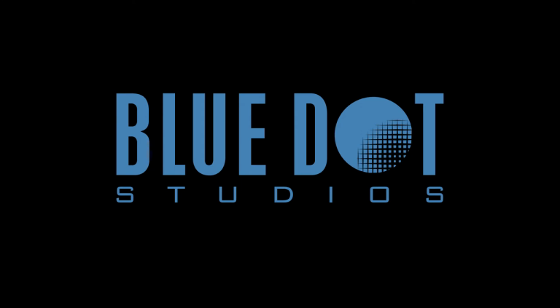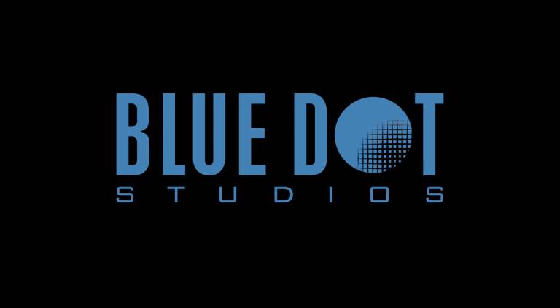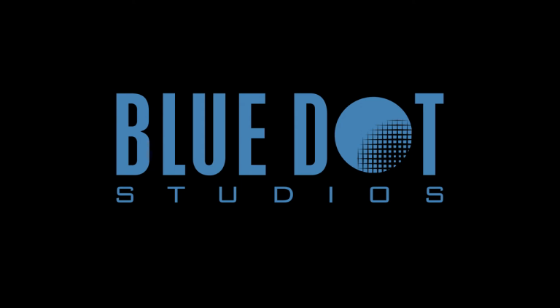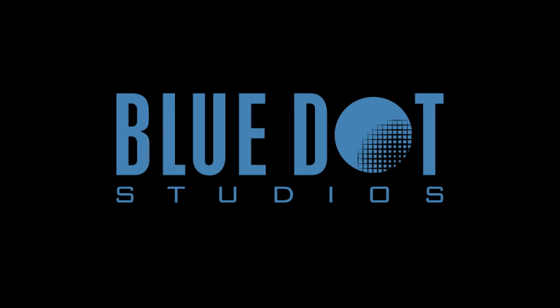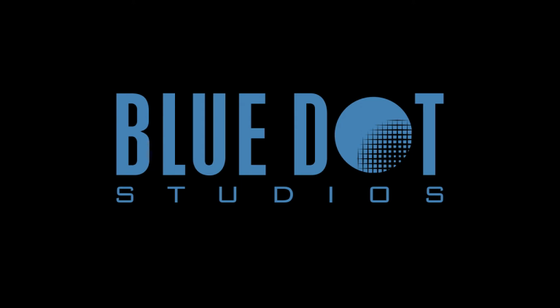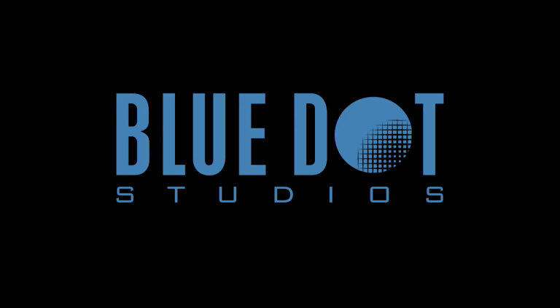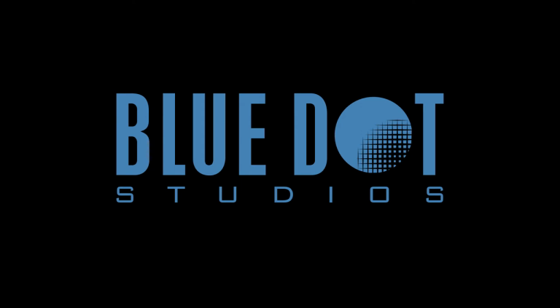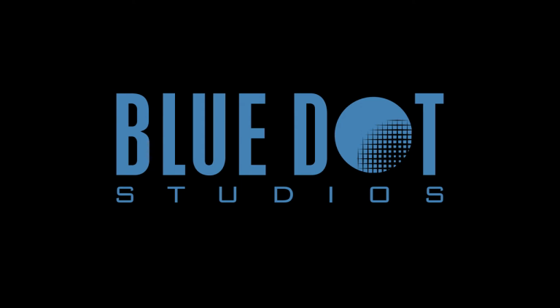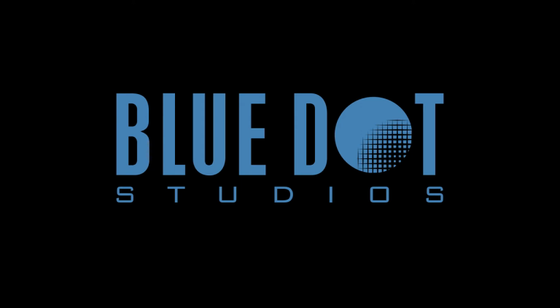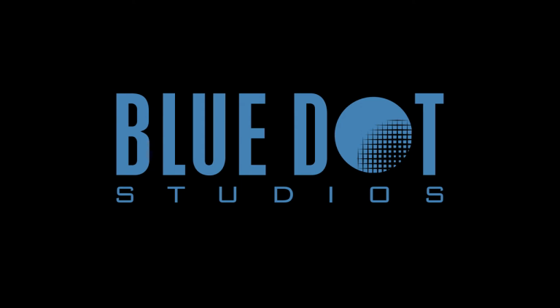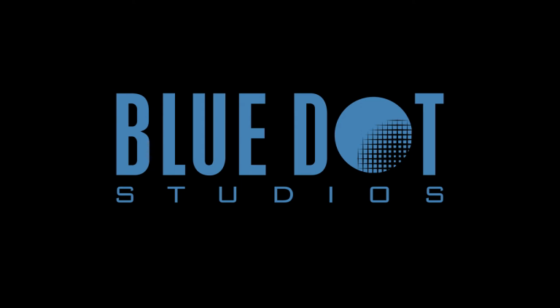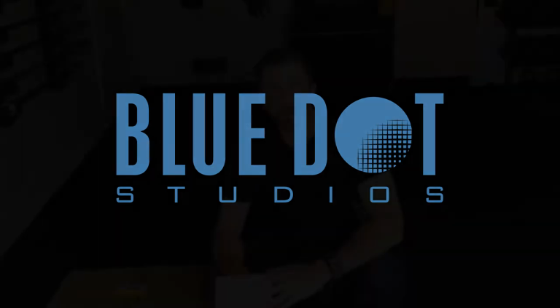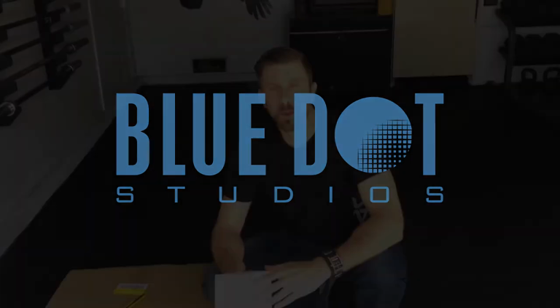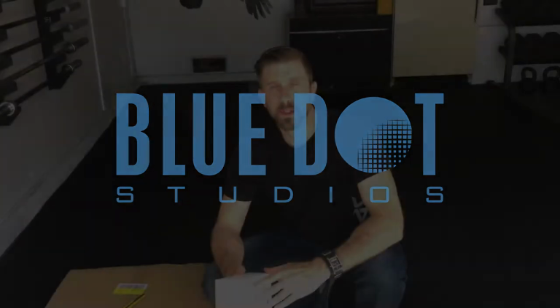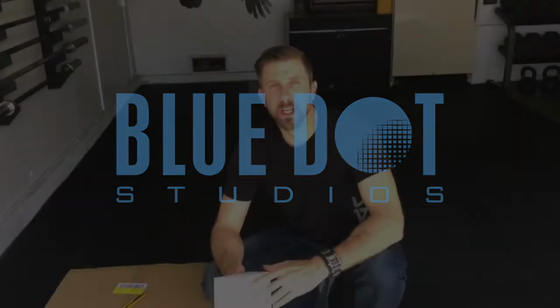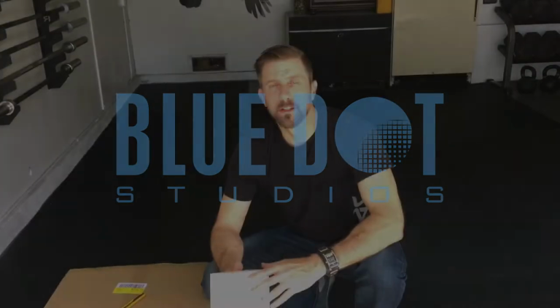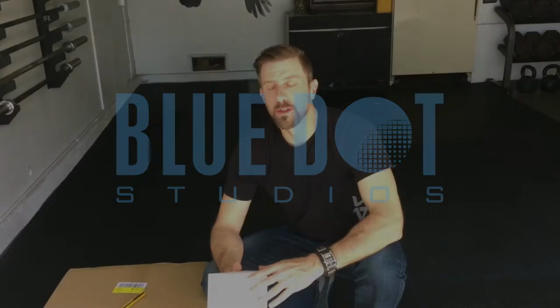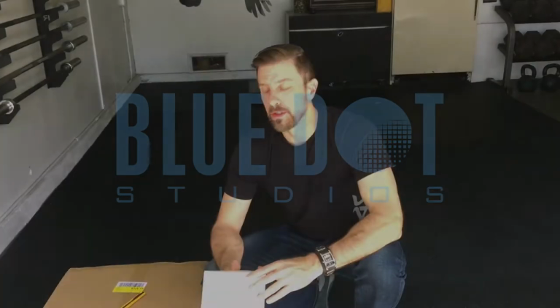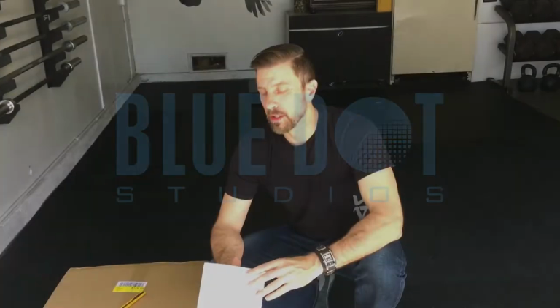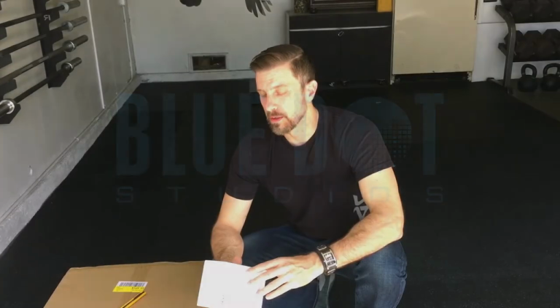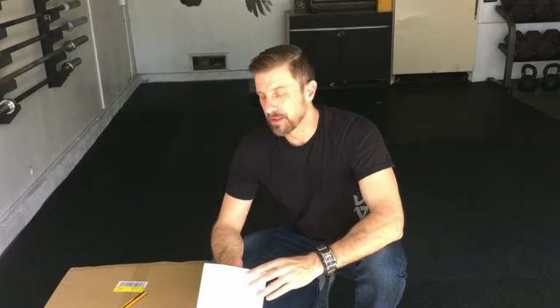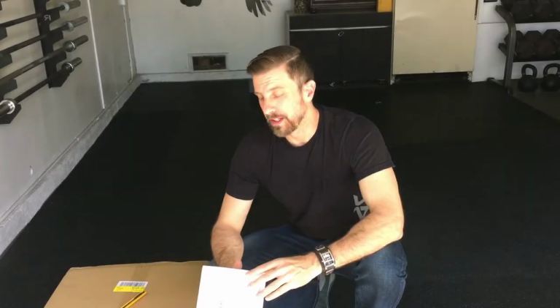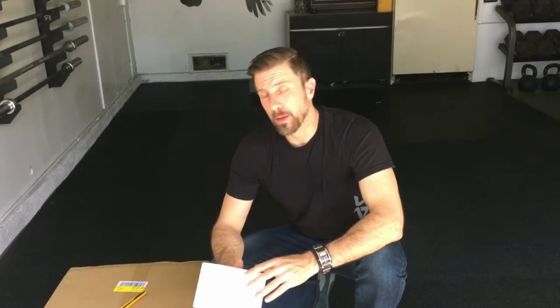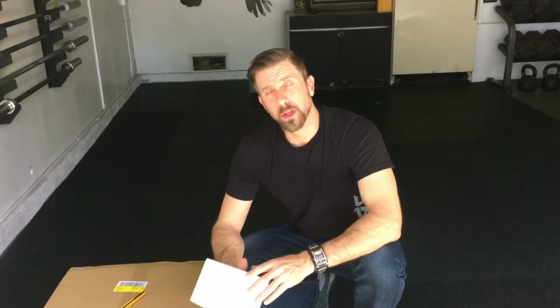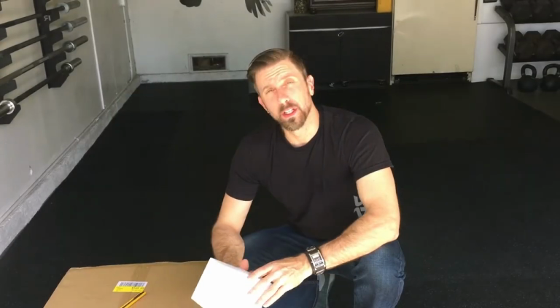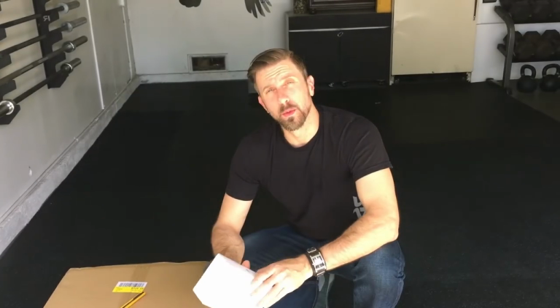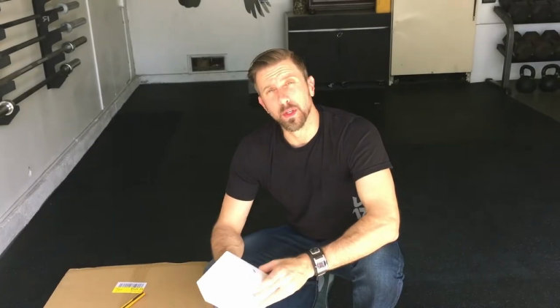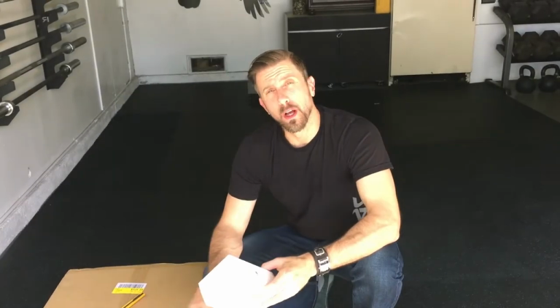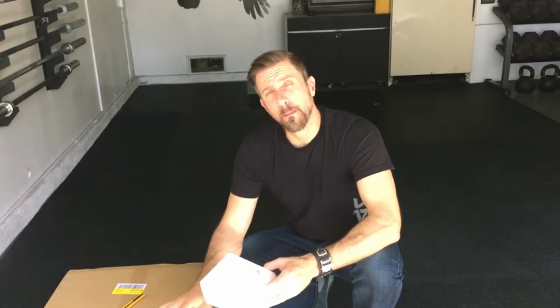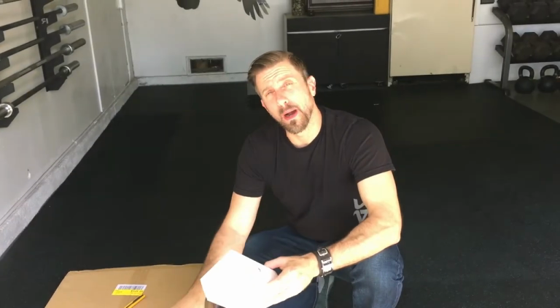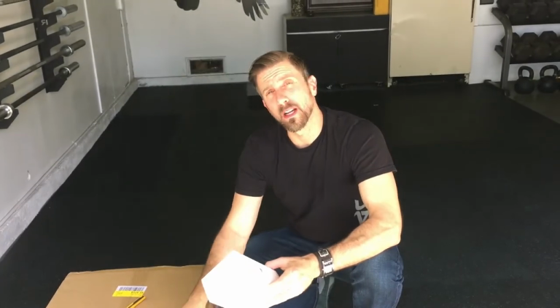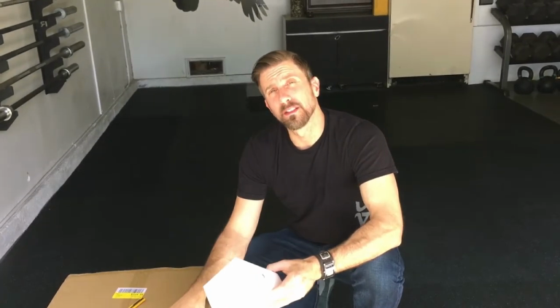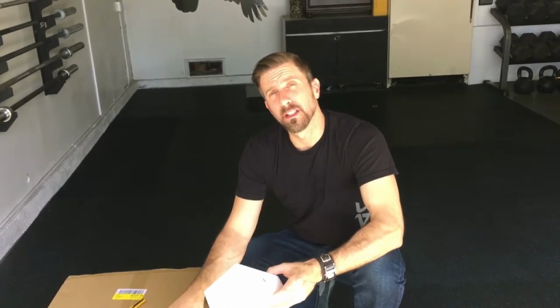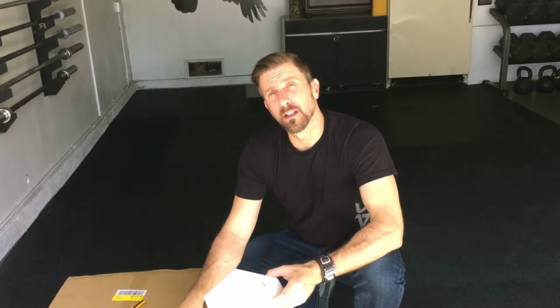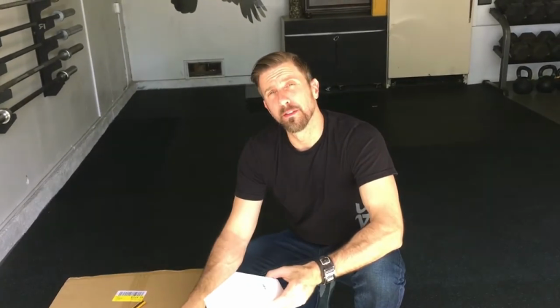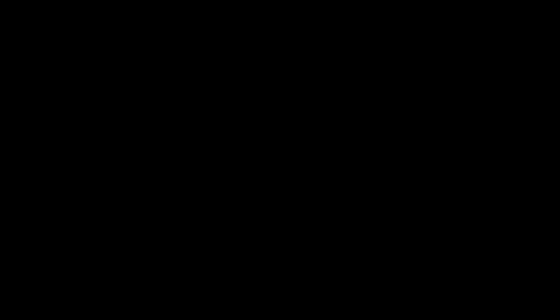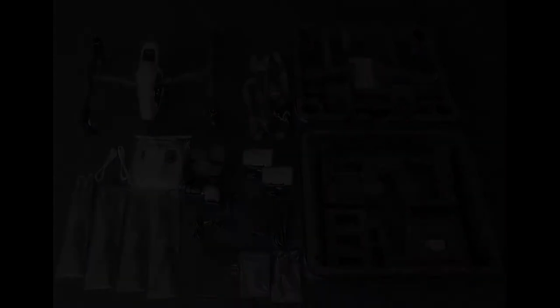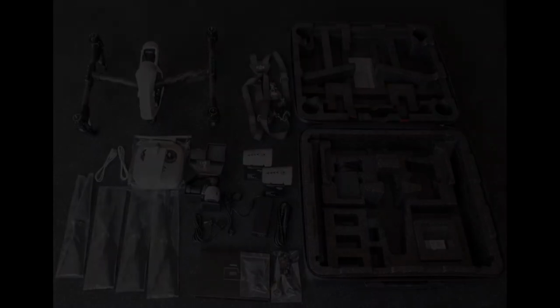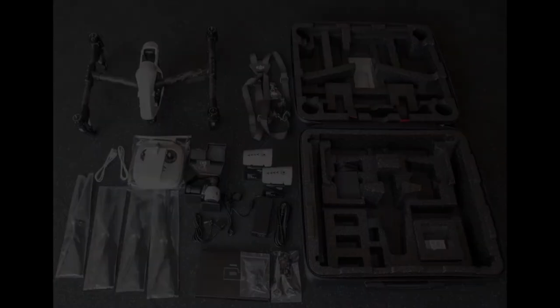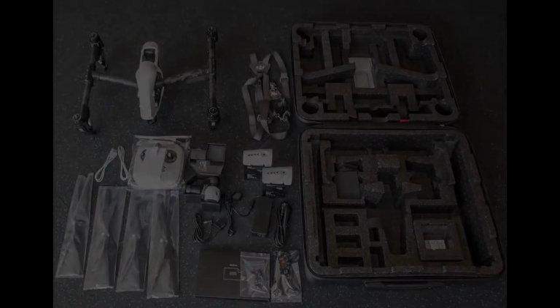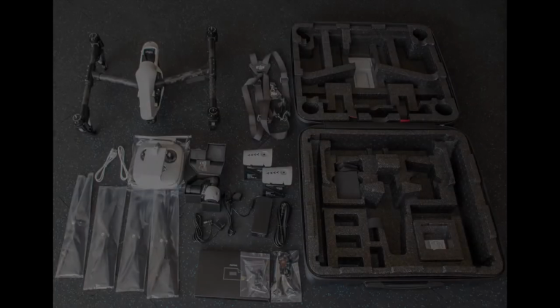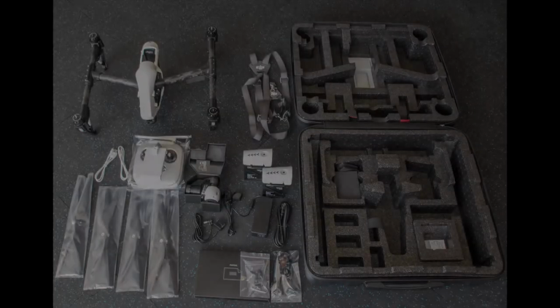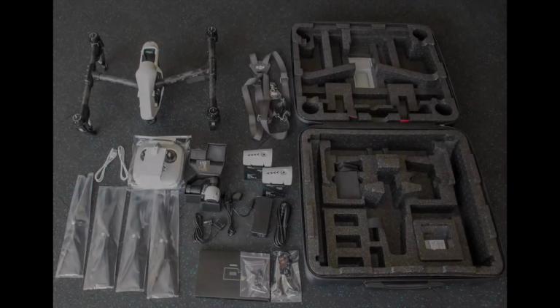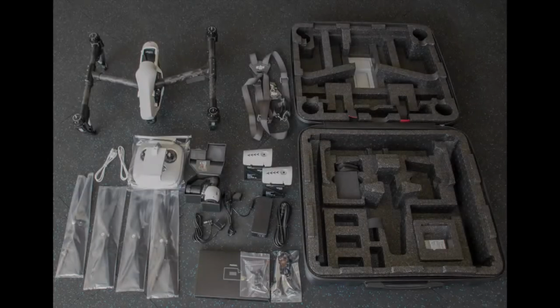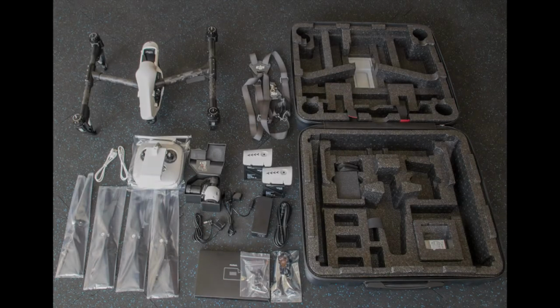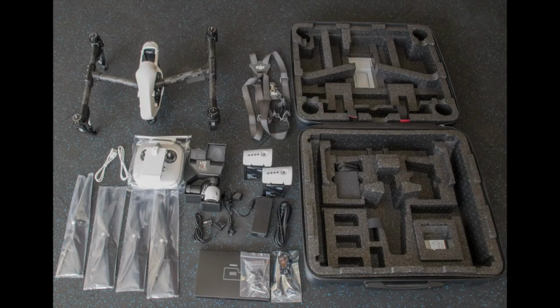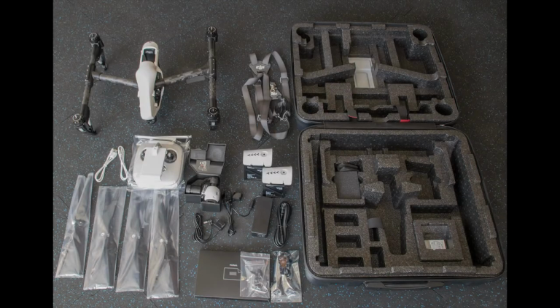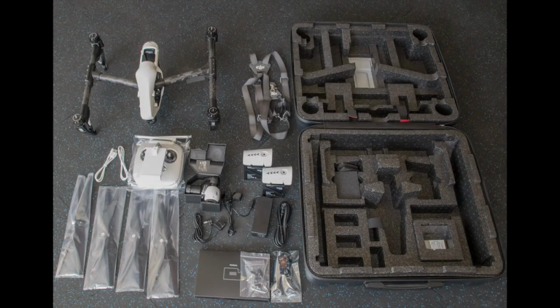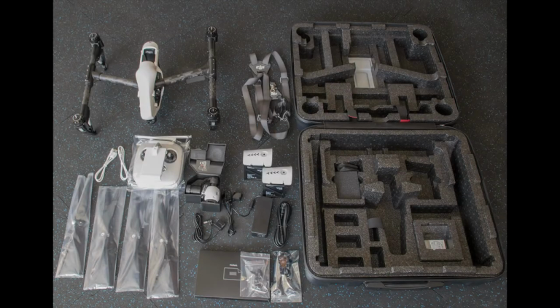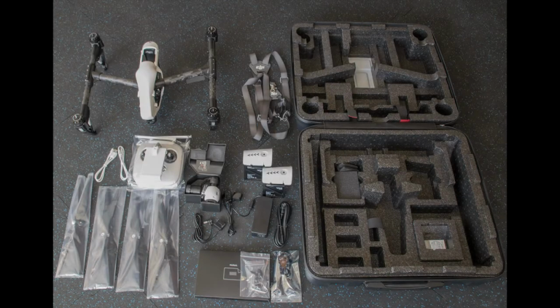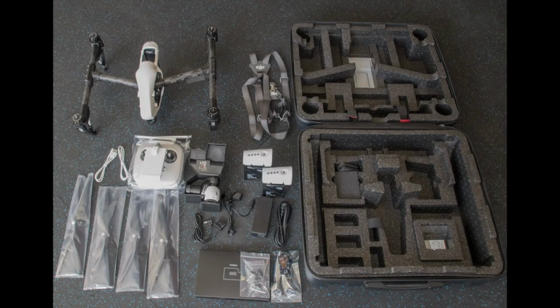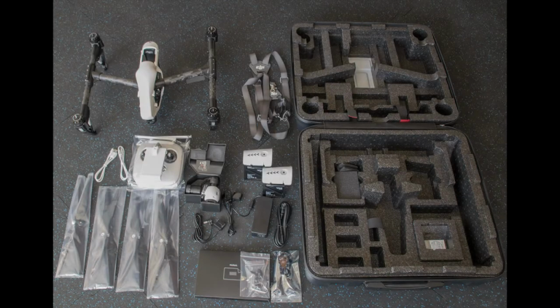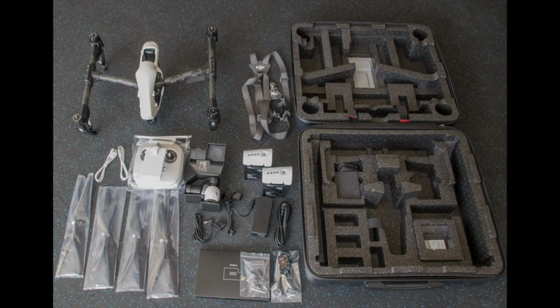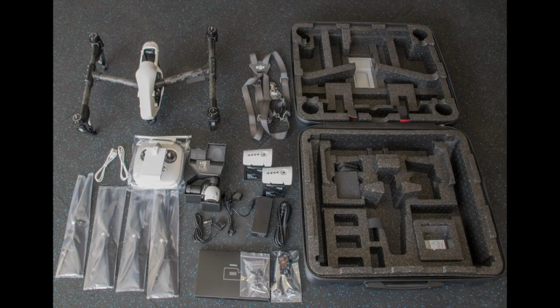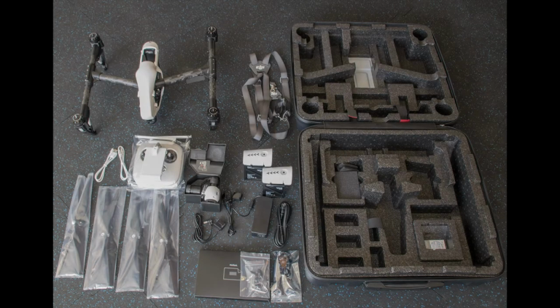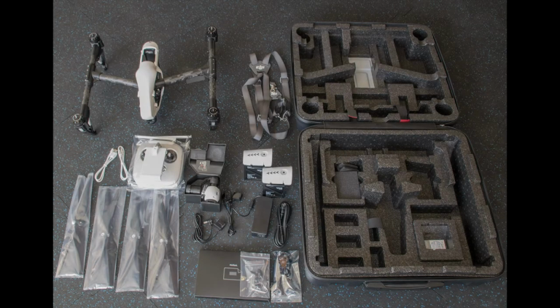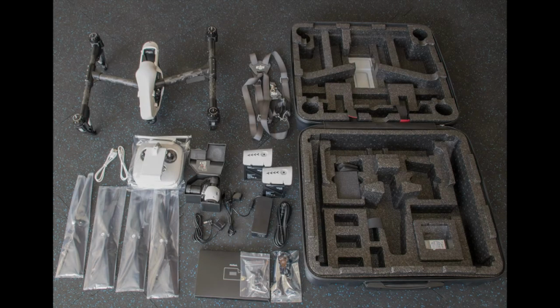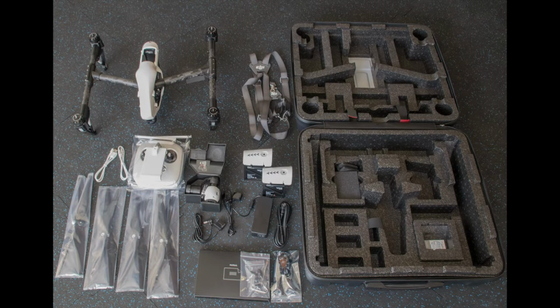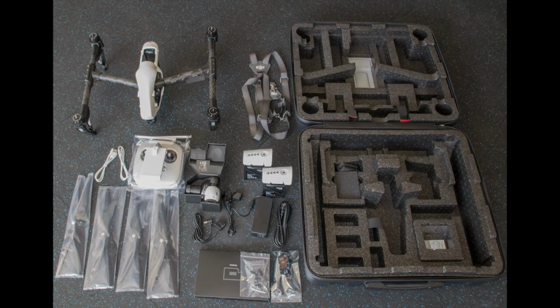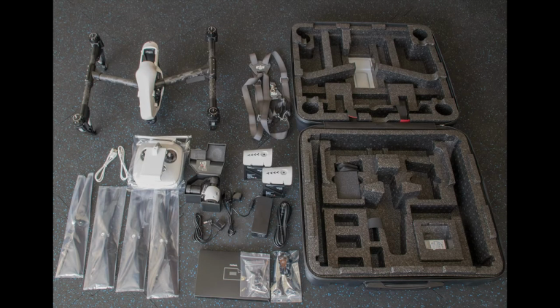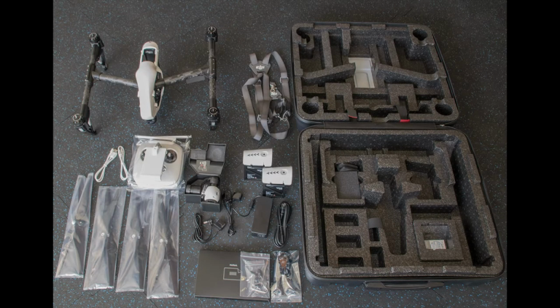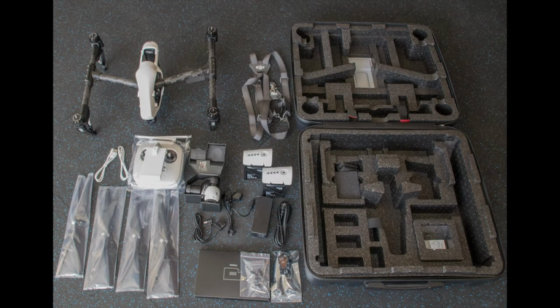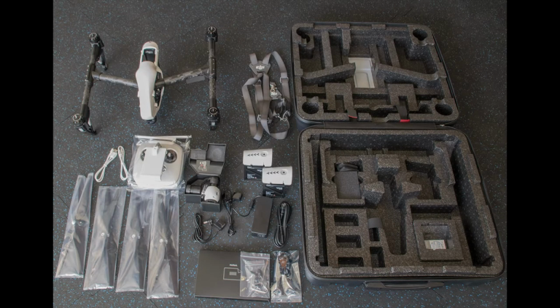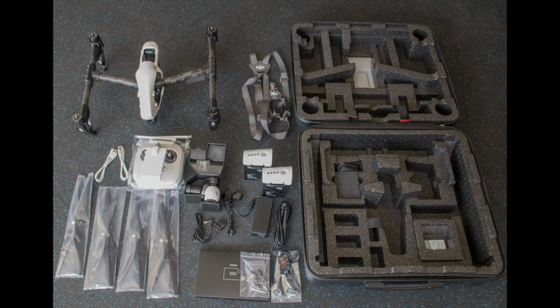Hi, this is Brad with Blue Dot Studios. Today we're going to do an unboxing of the new DJI Inspire 1 drone.